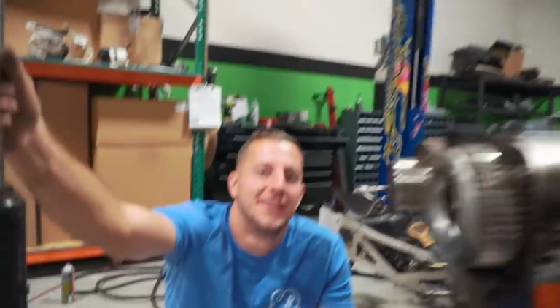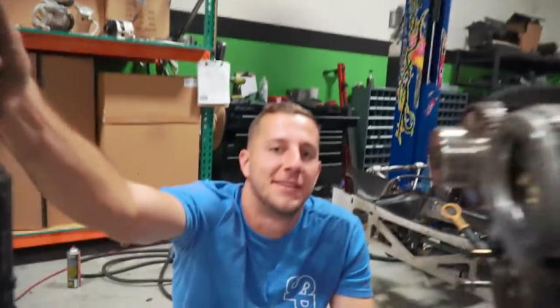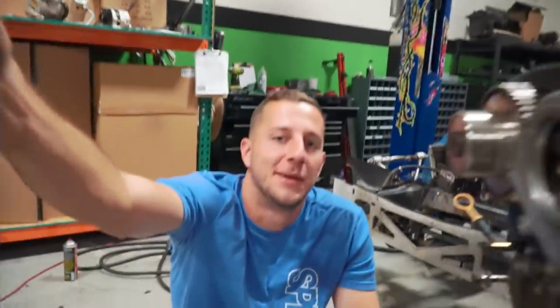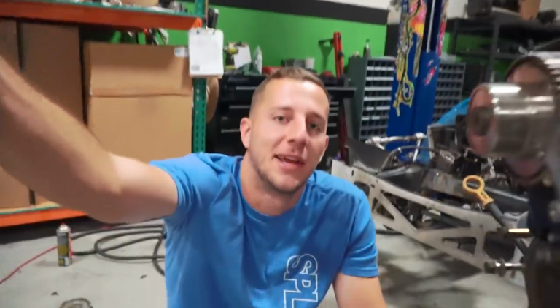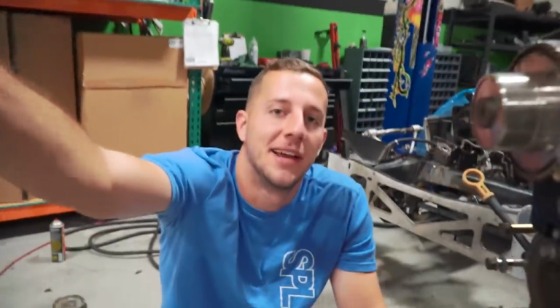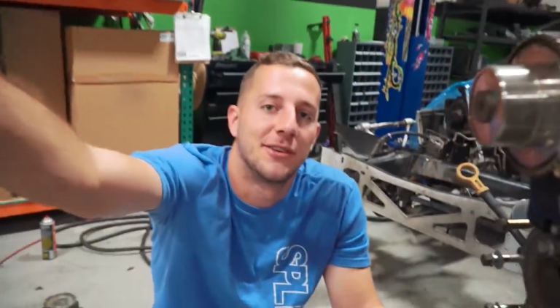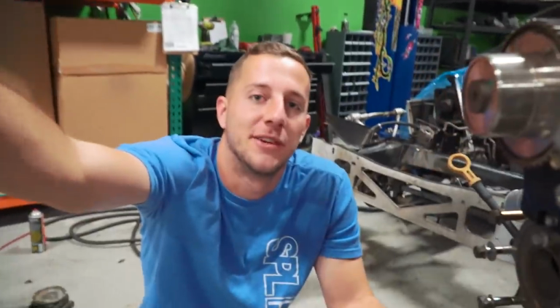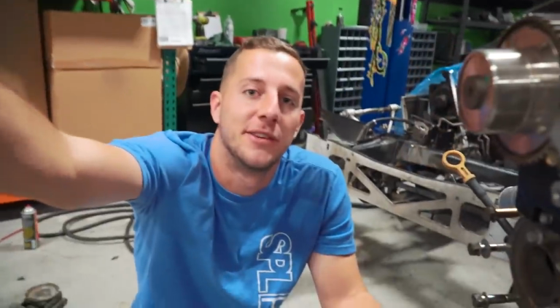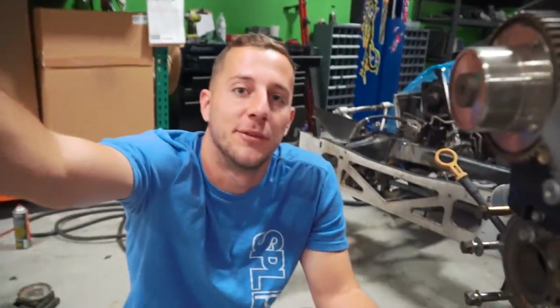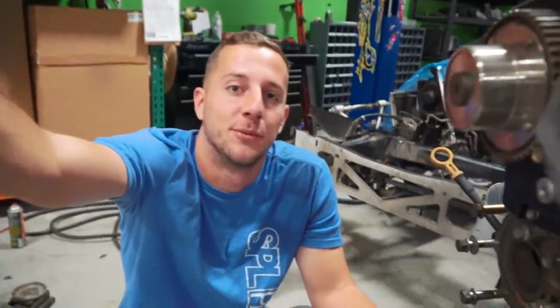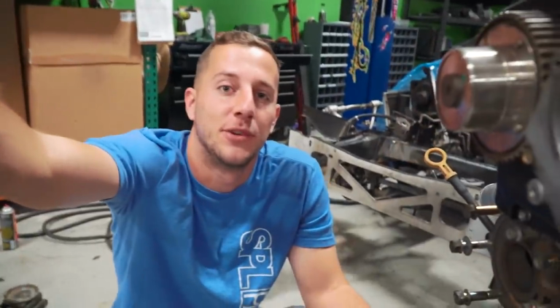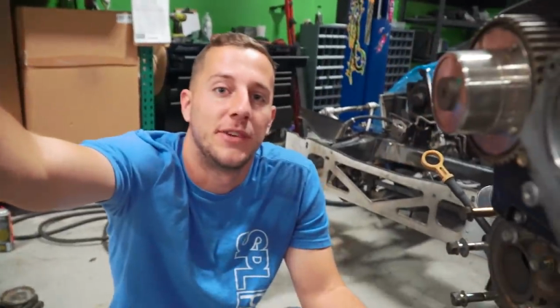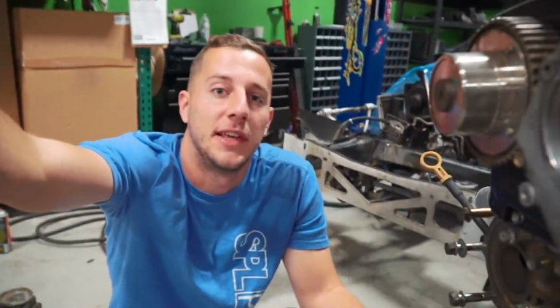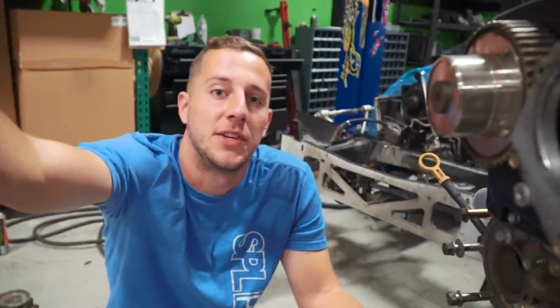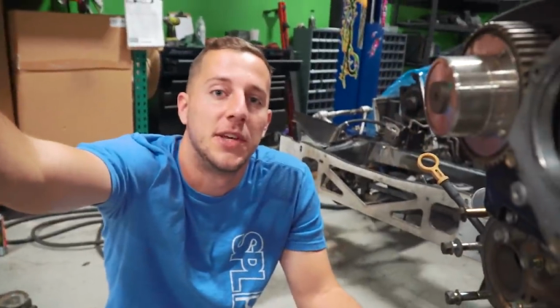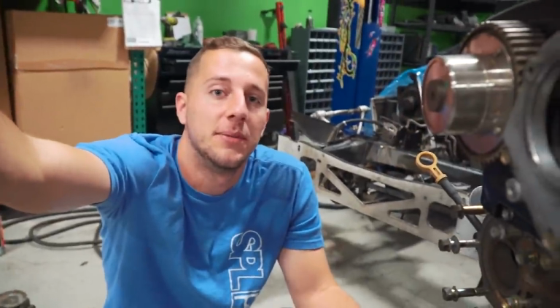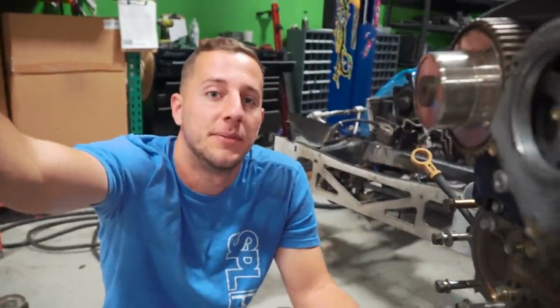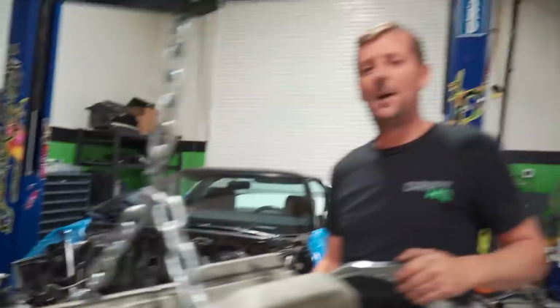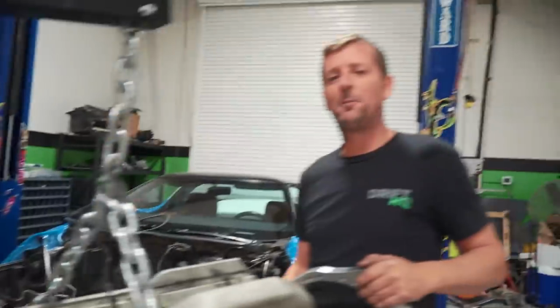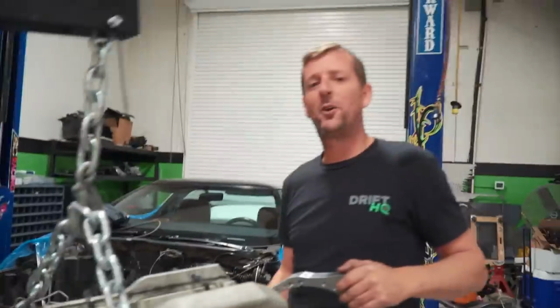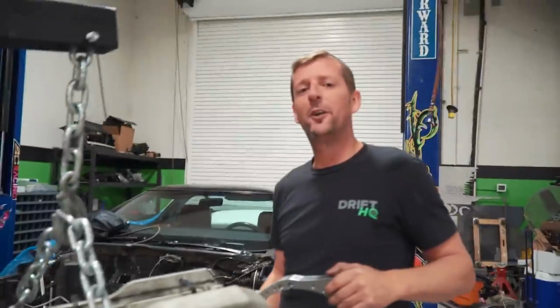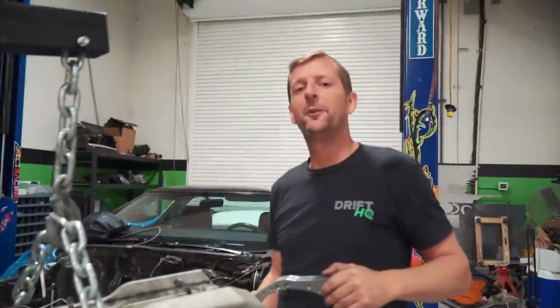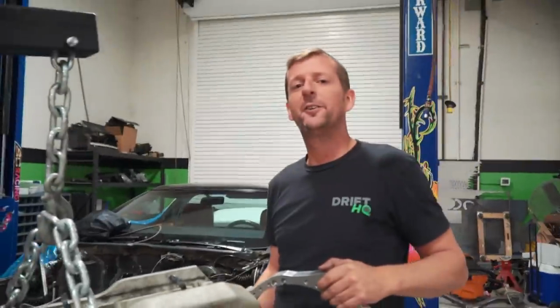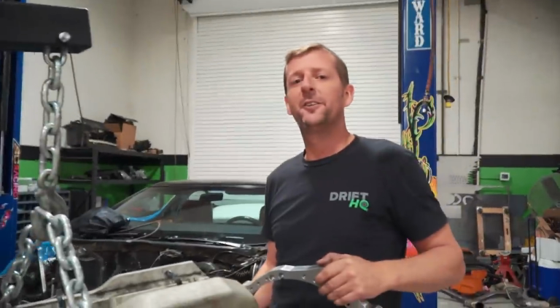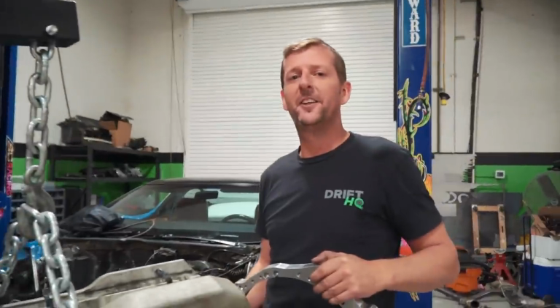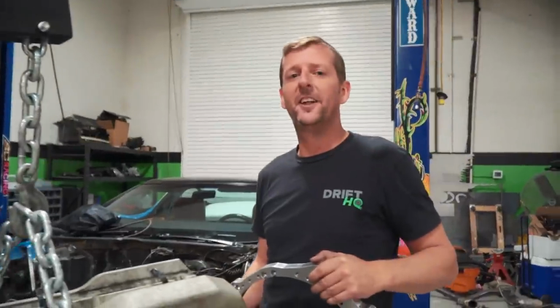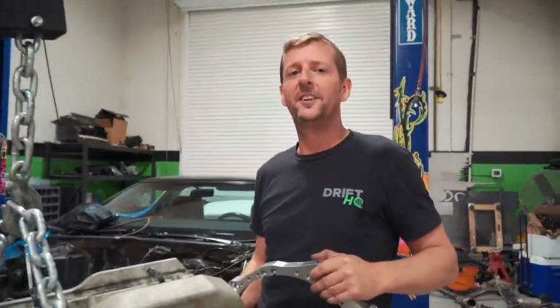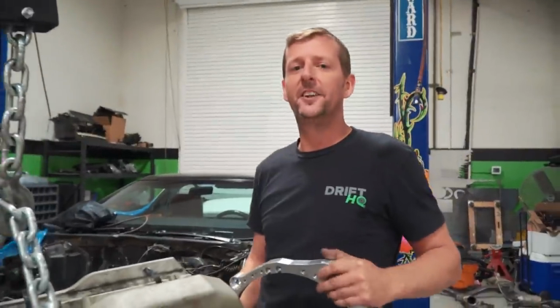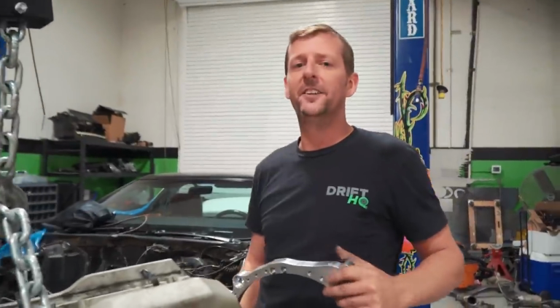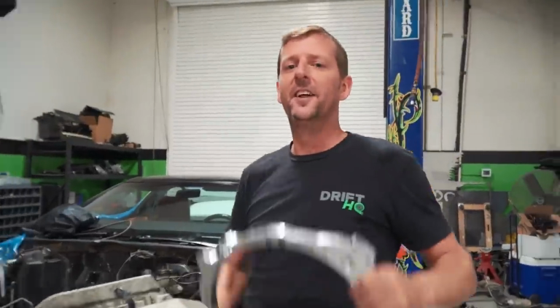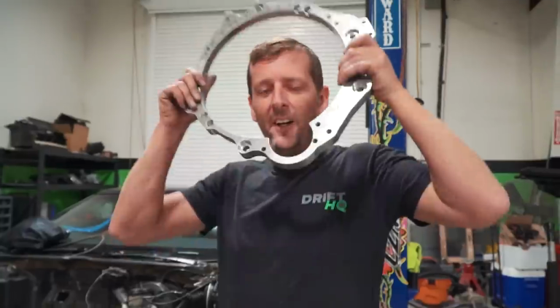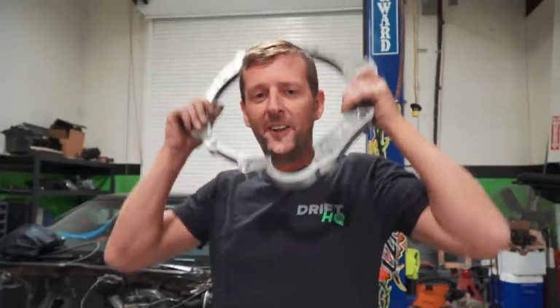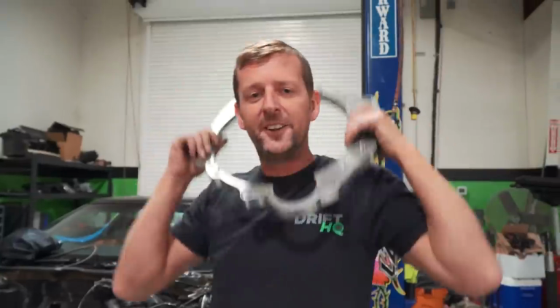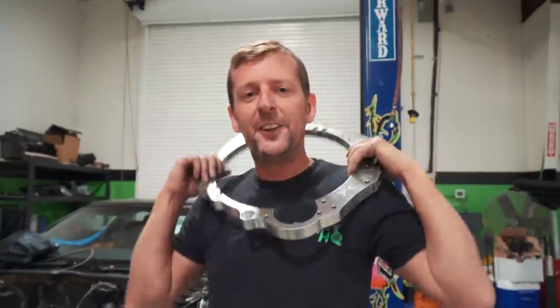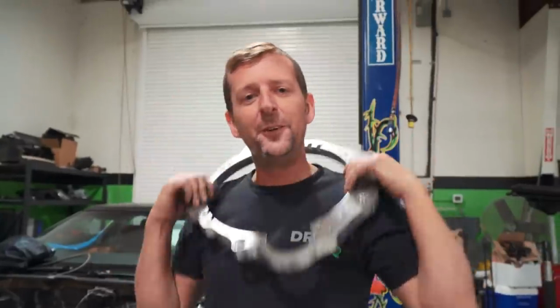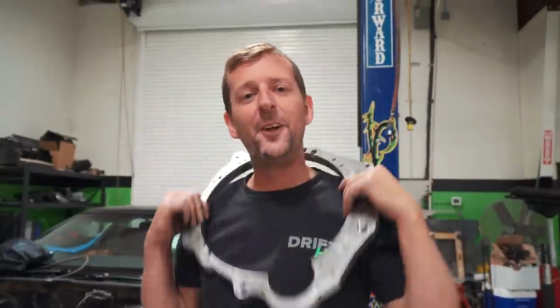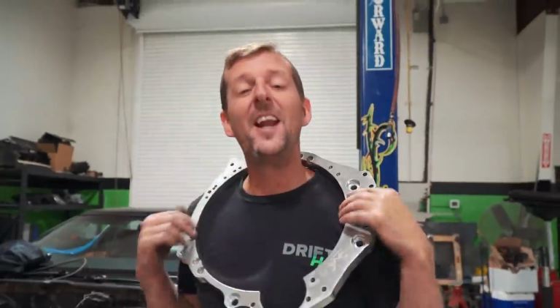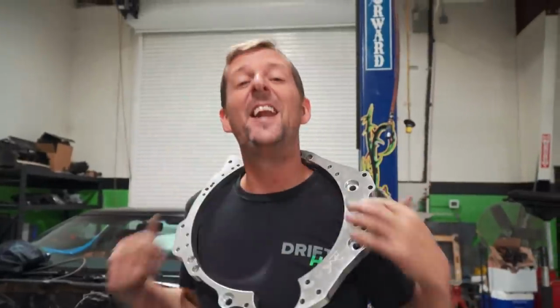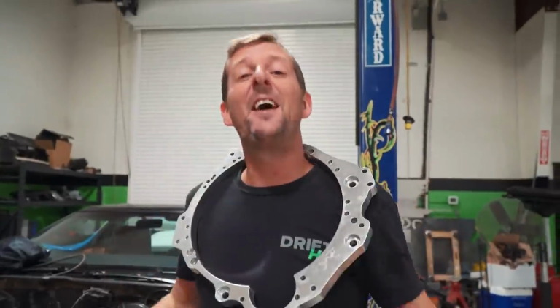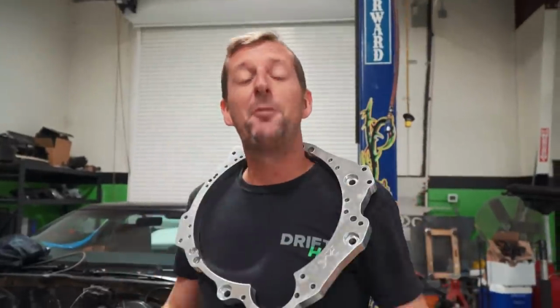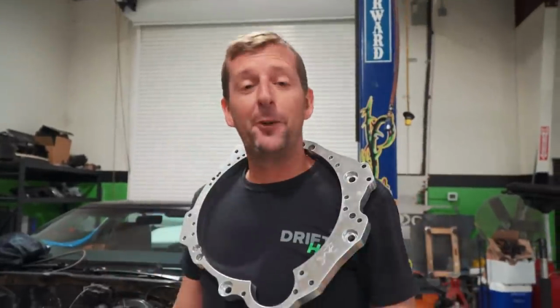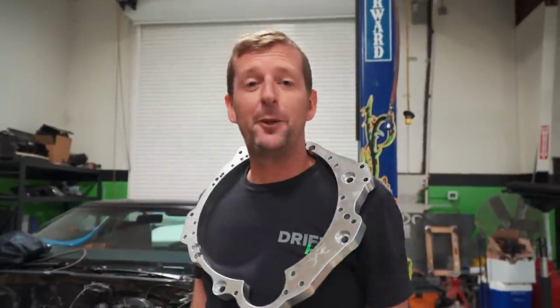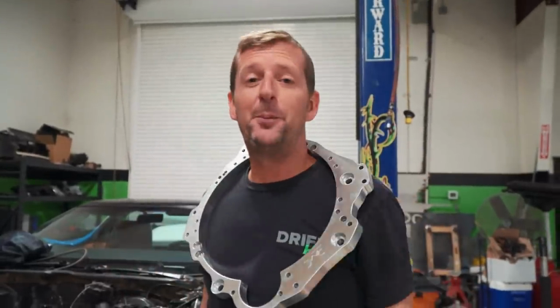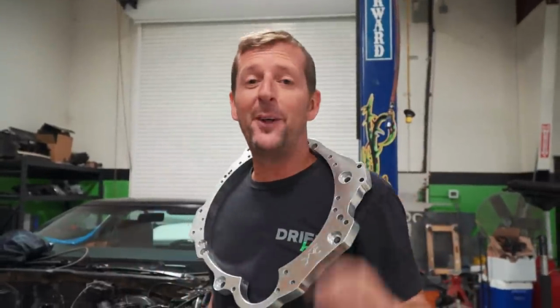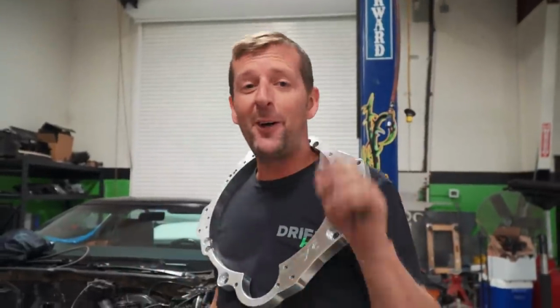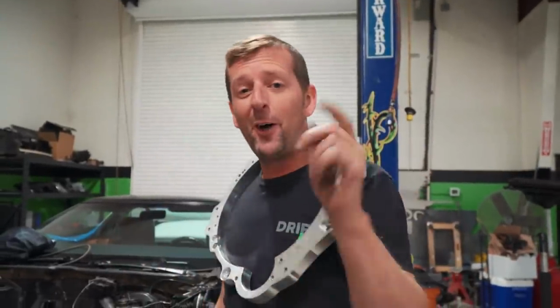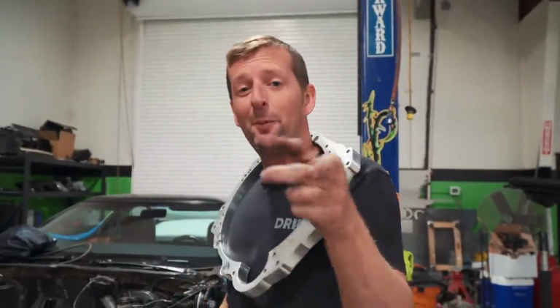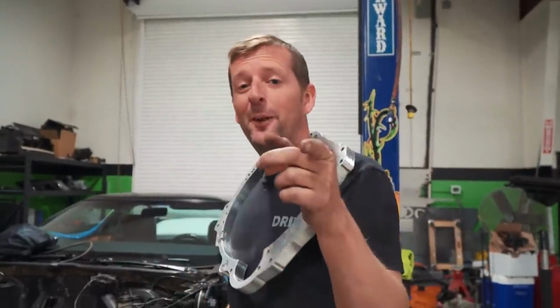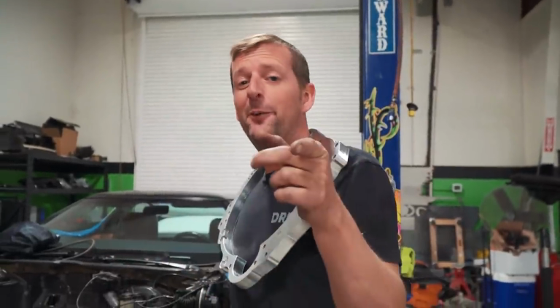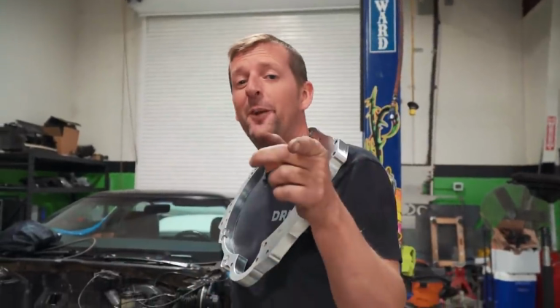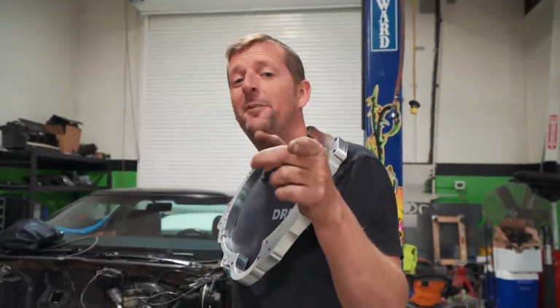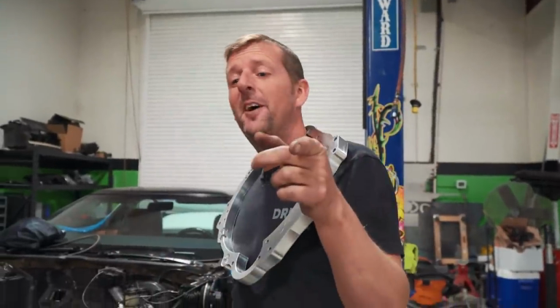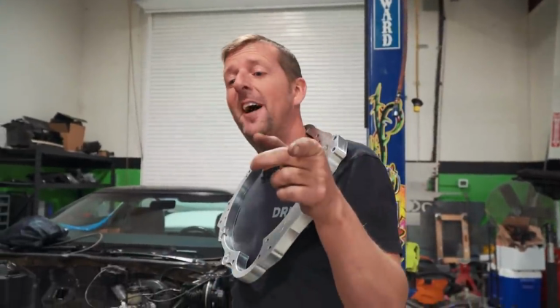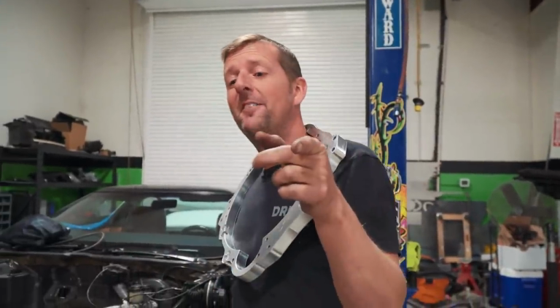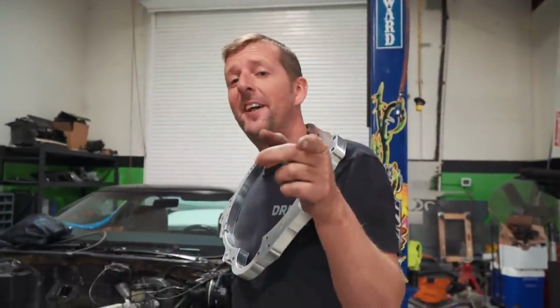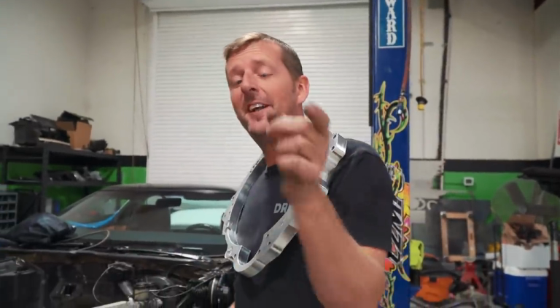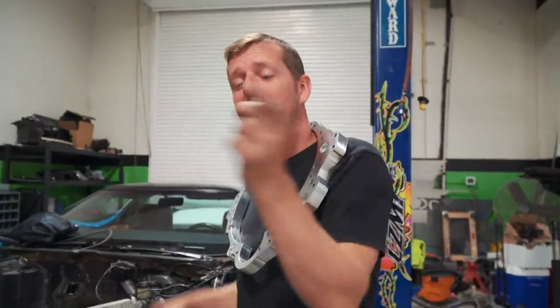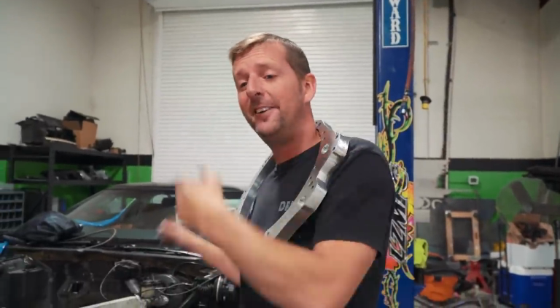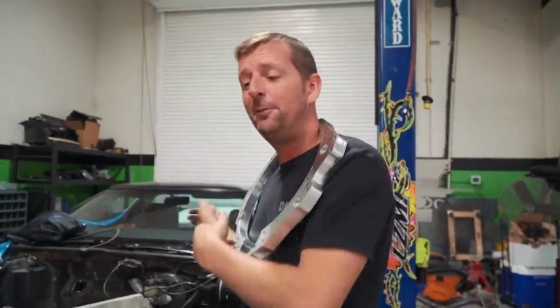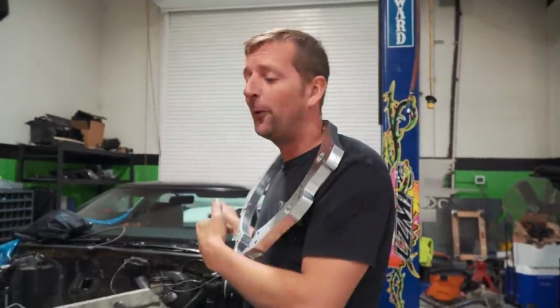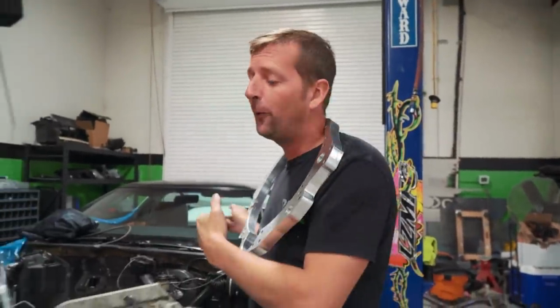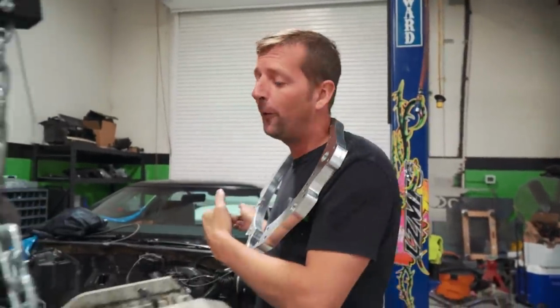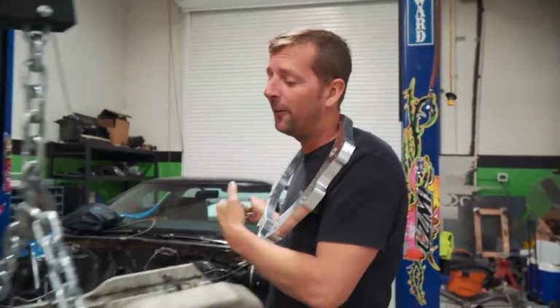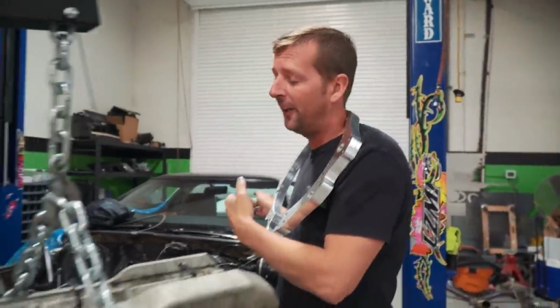What's up guys, Chris here from Drift HQ. I'm Cricket with Drift HQ, urging you never to put an RB25 in a C4 Corvette.